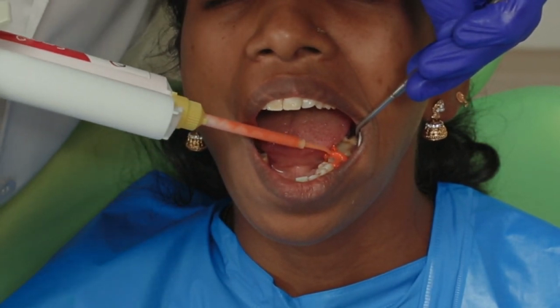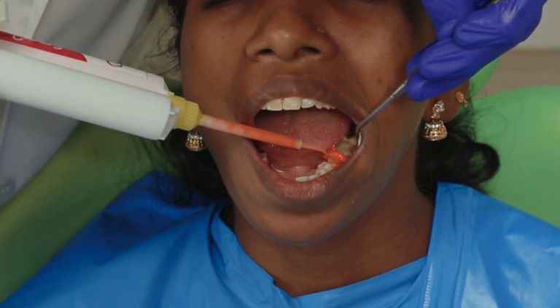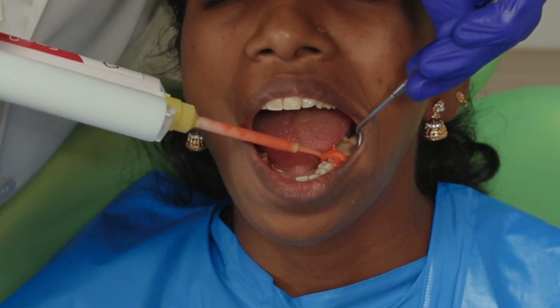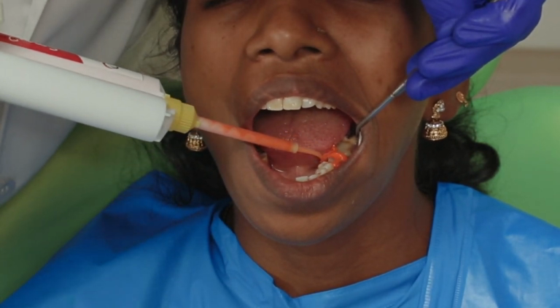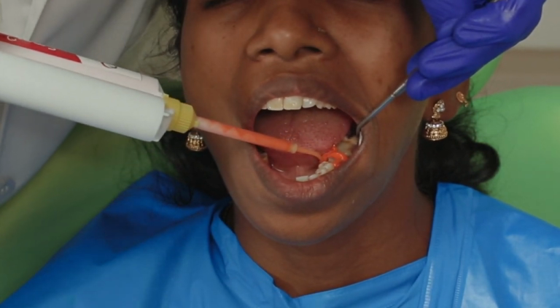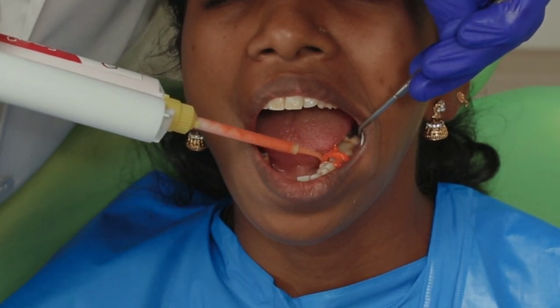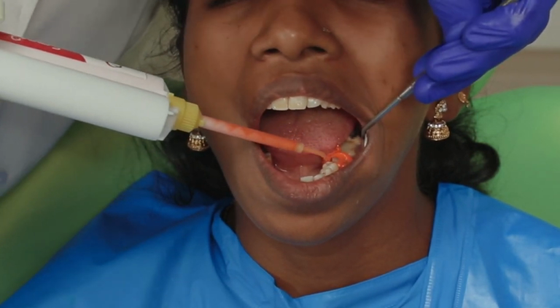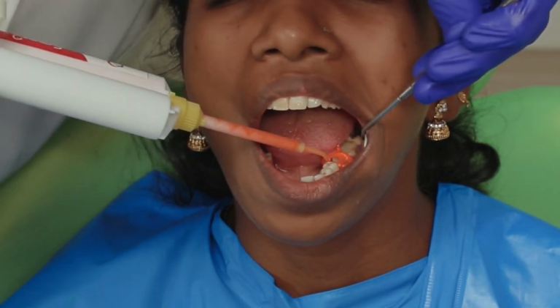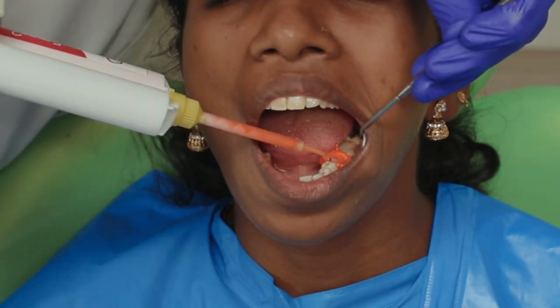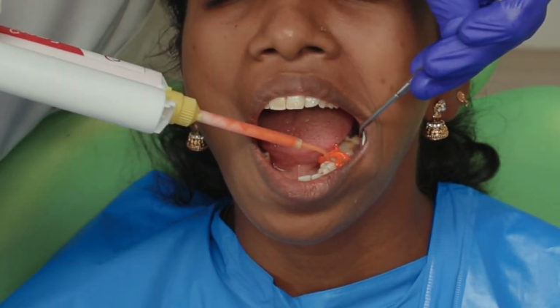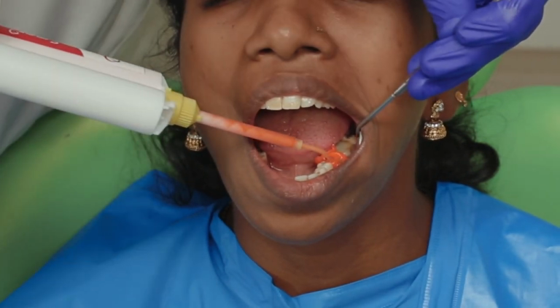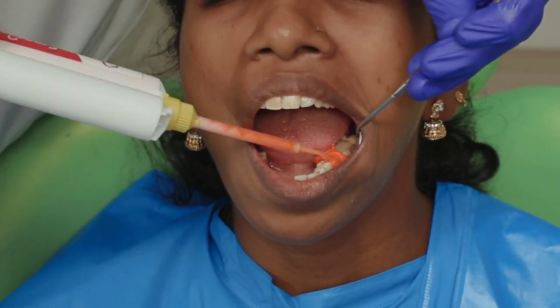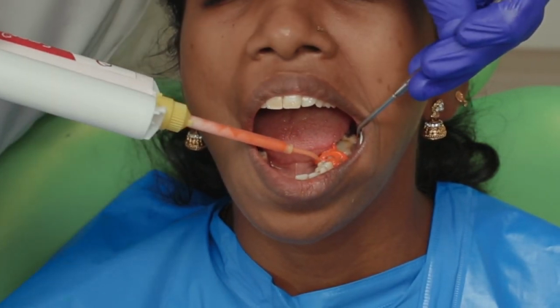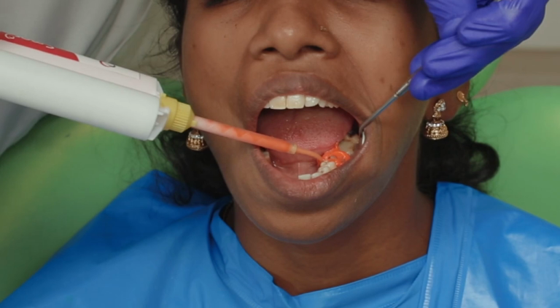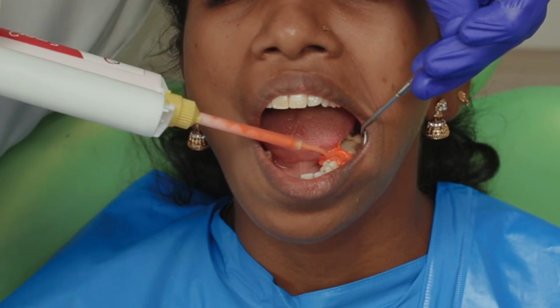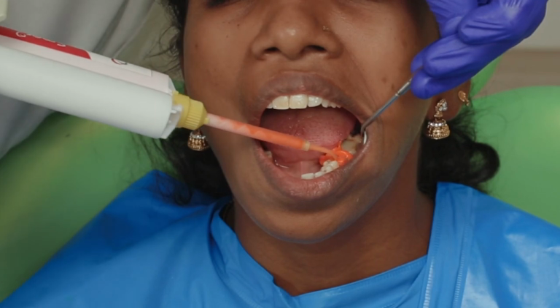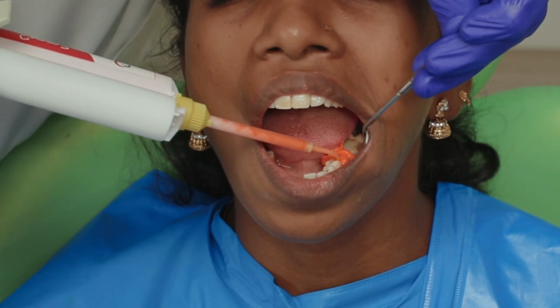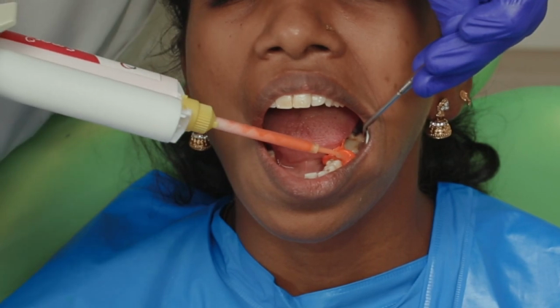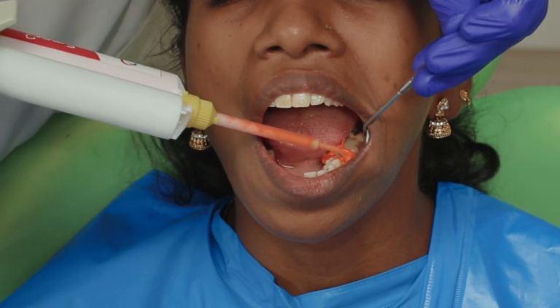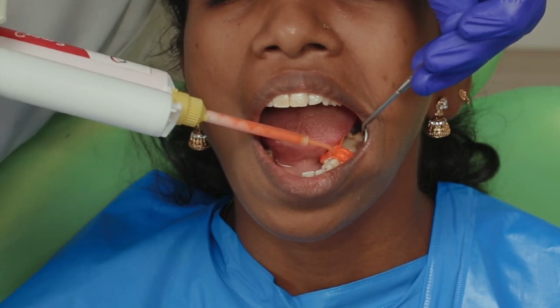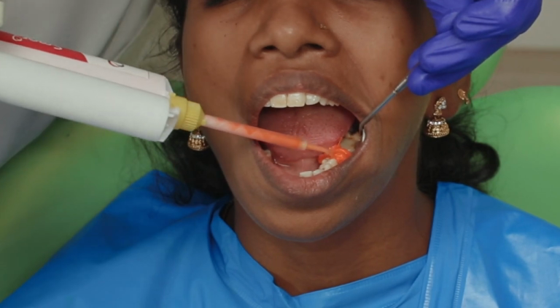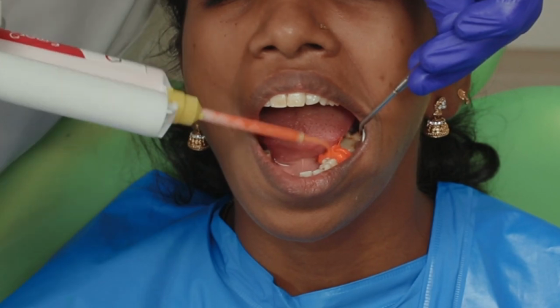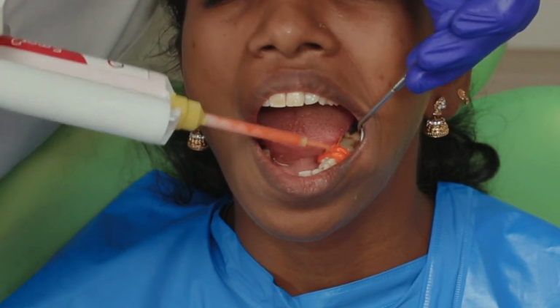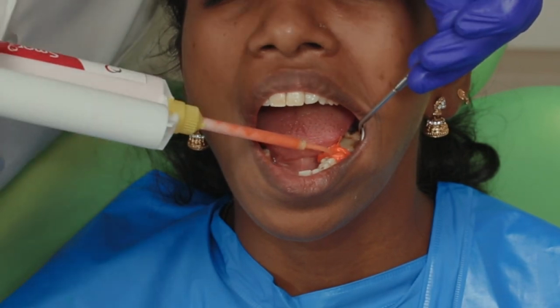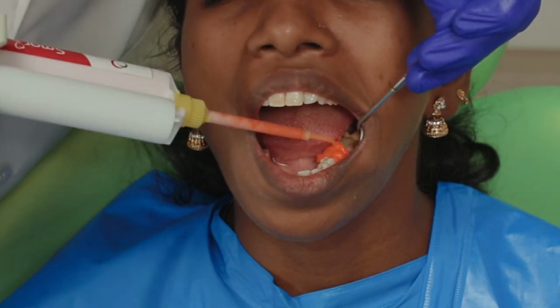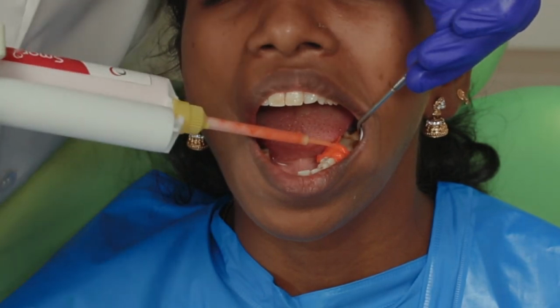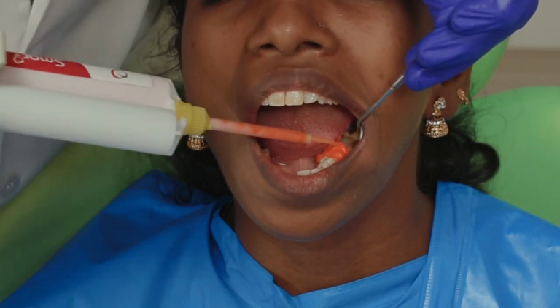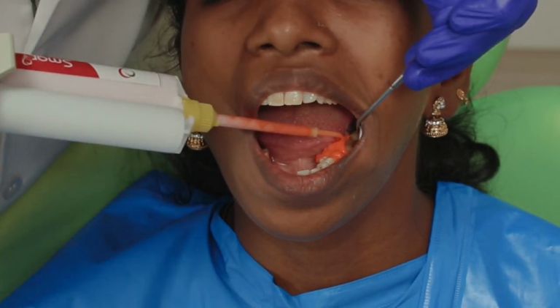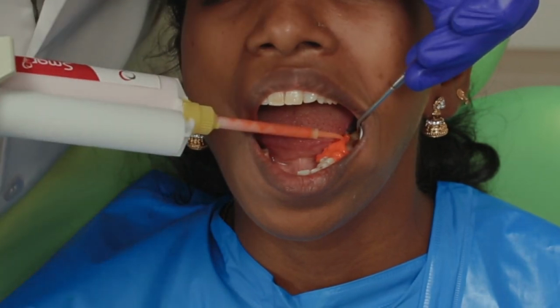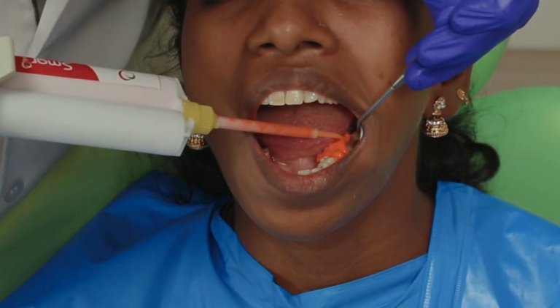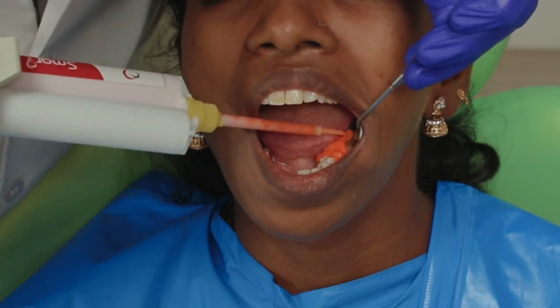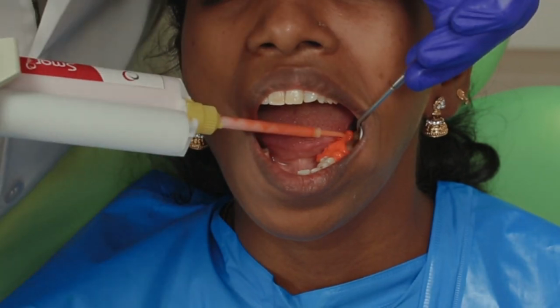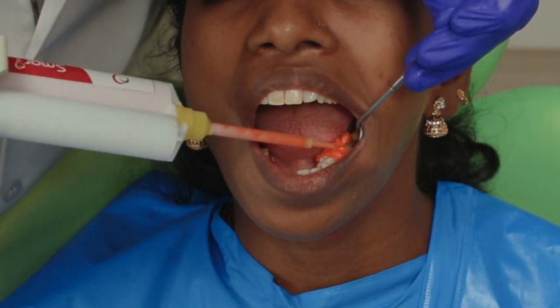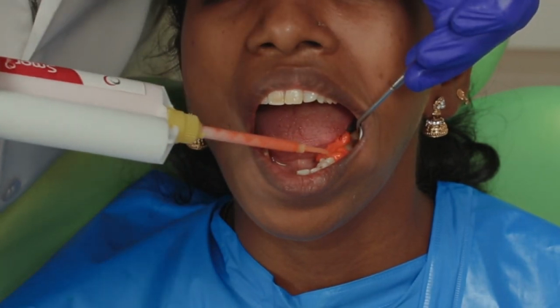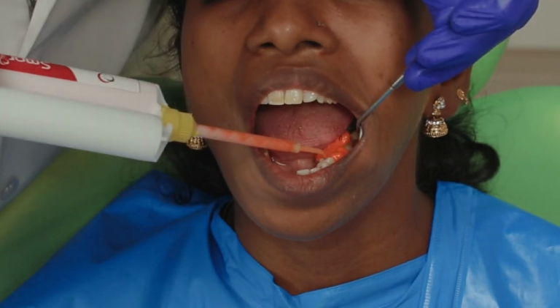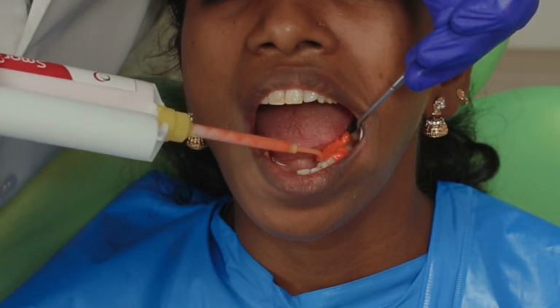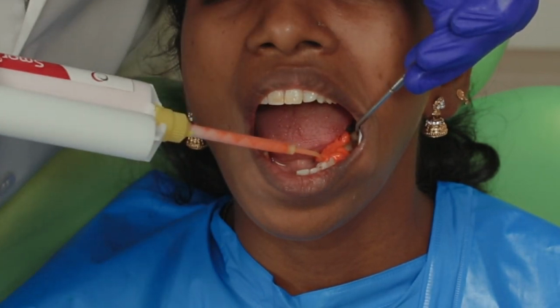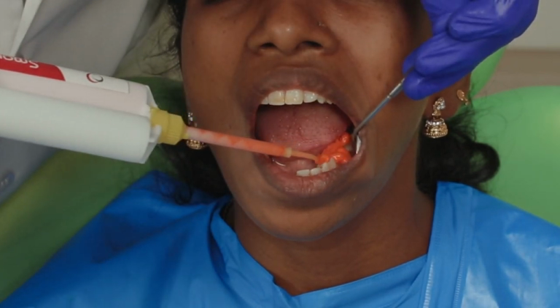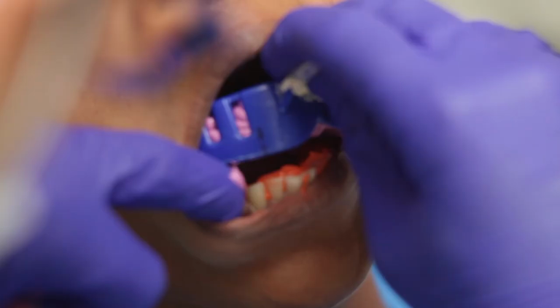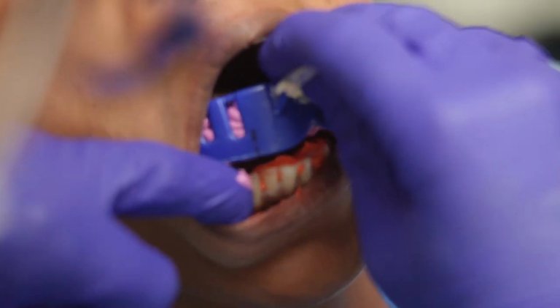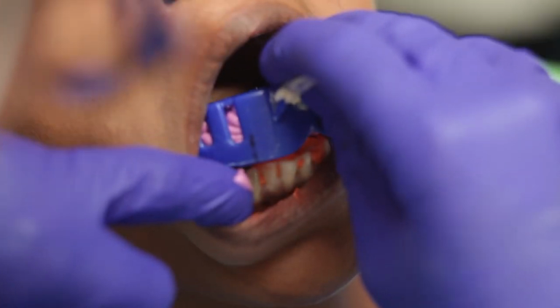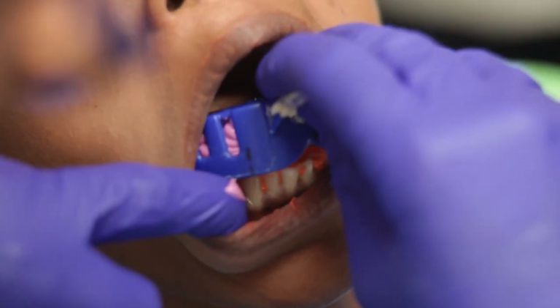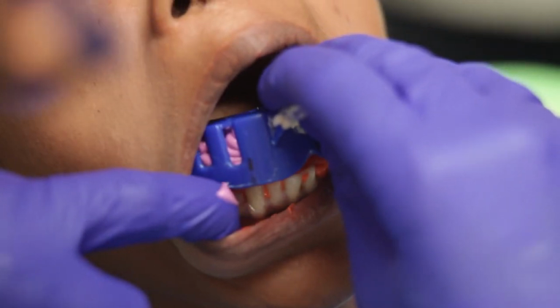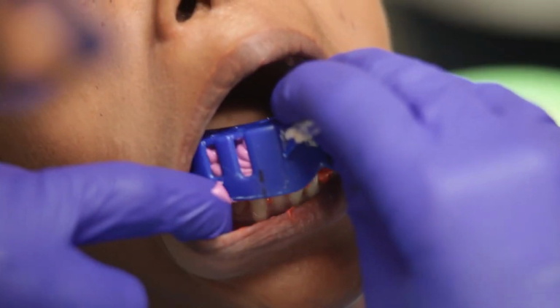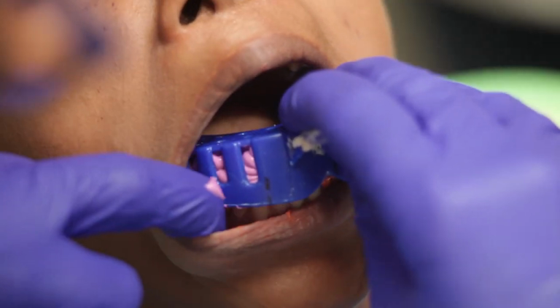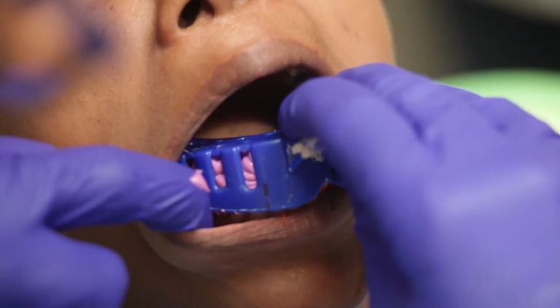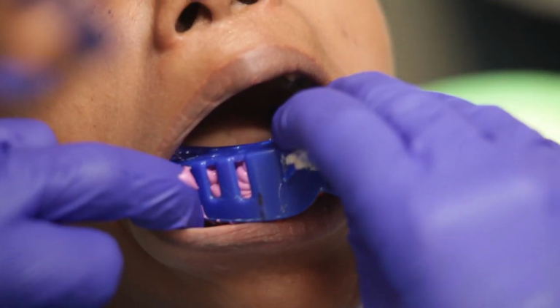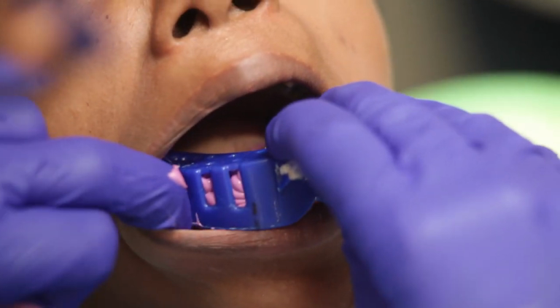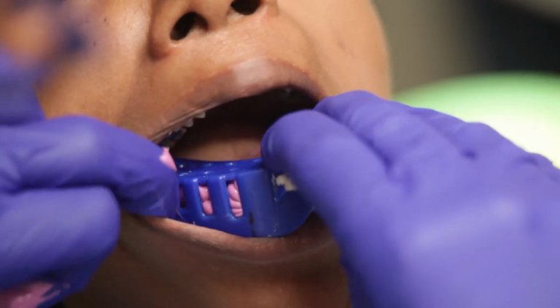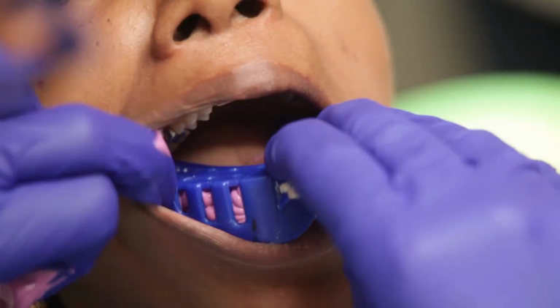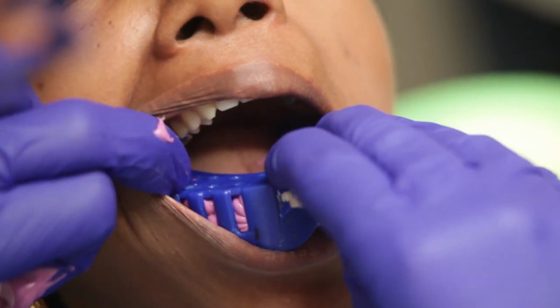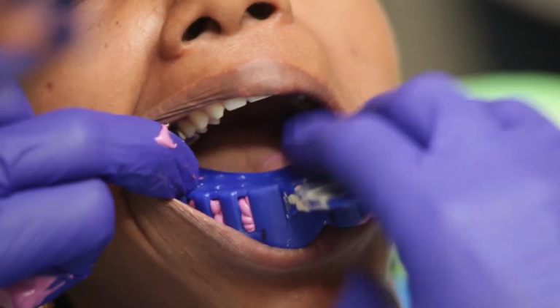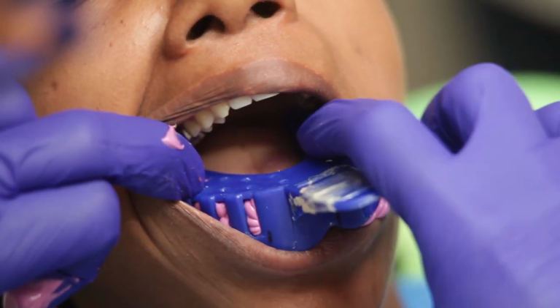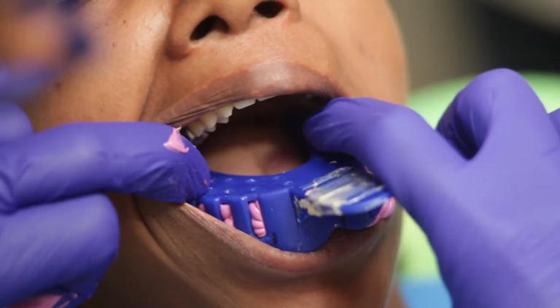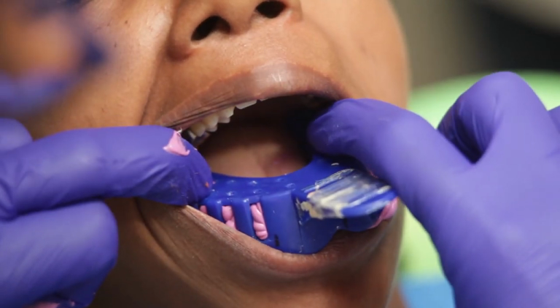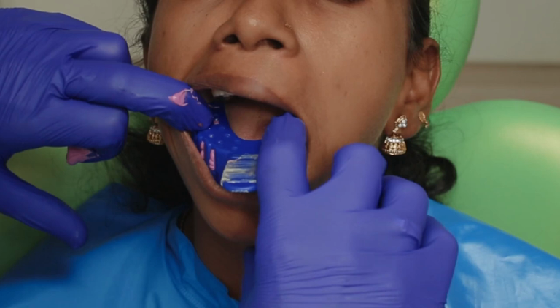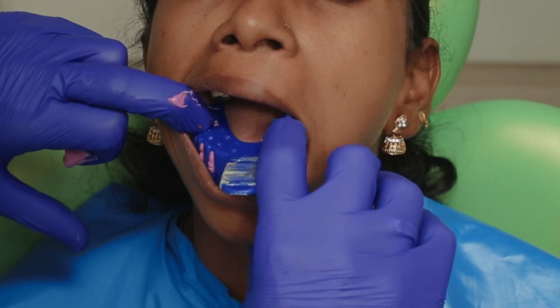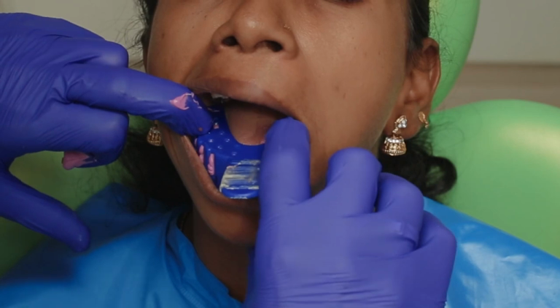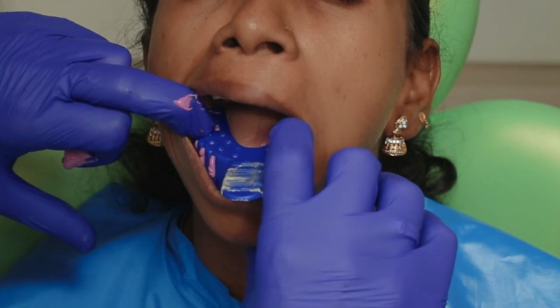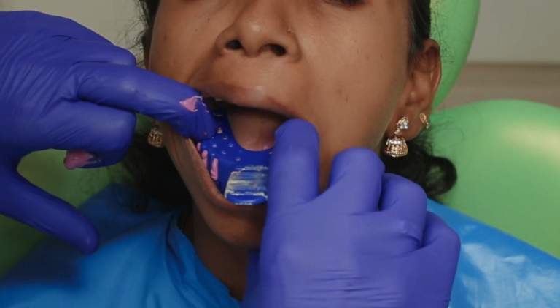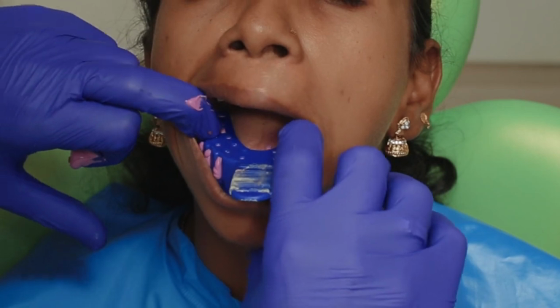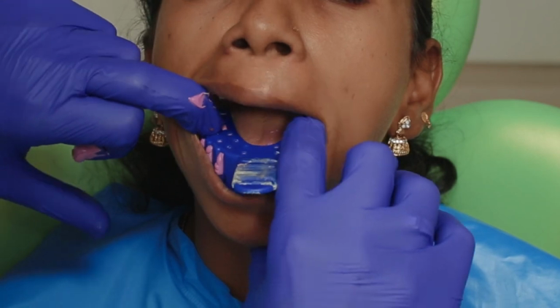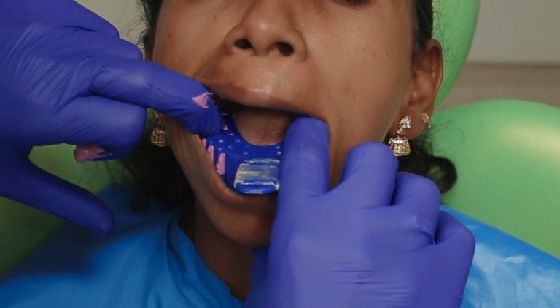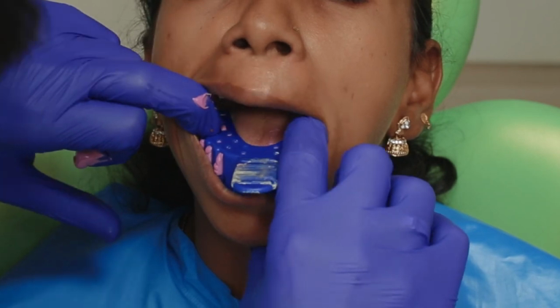It is very important to have the light body in critical areas, especially the margin. My tray with the heavy body then goes in and I wait for it to set.